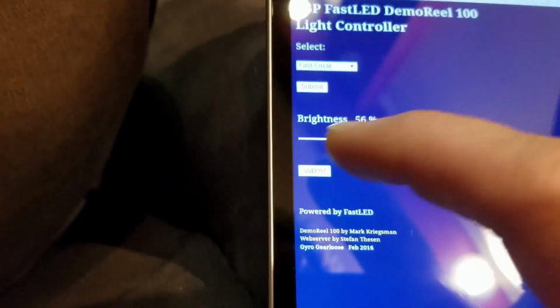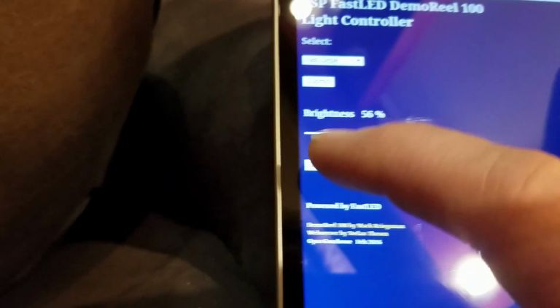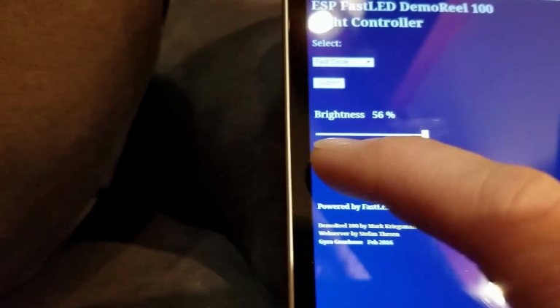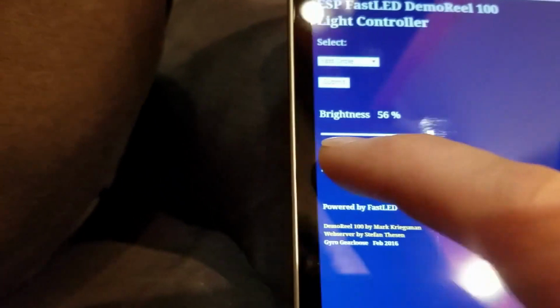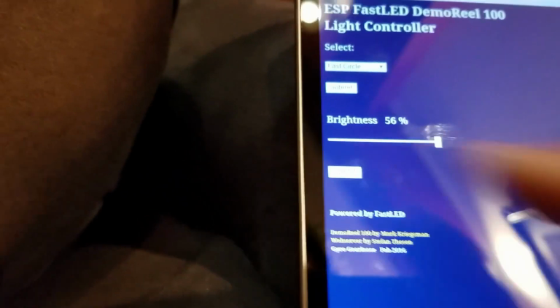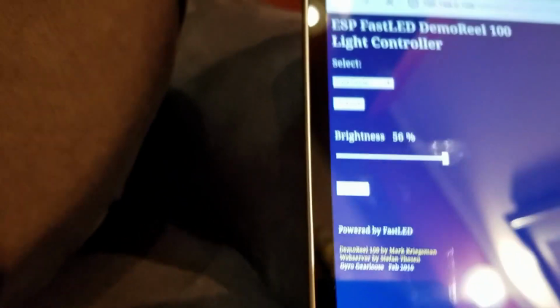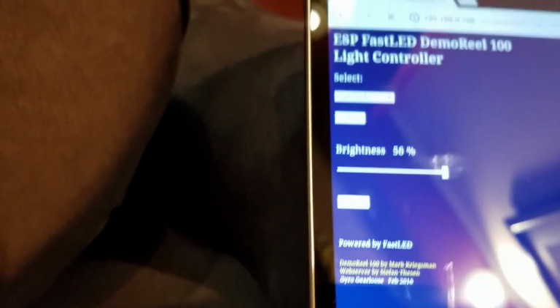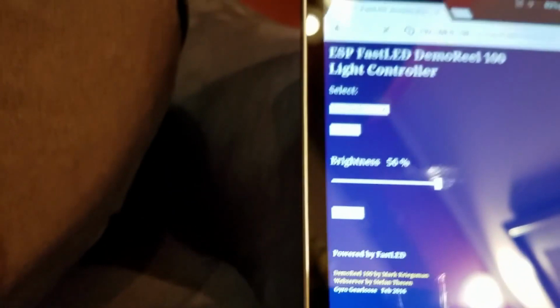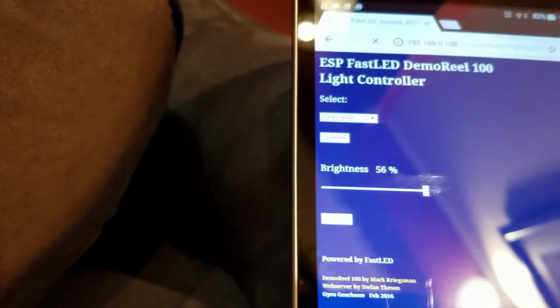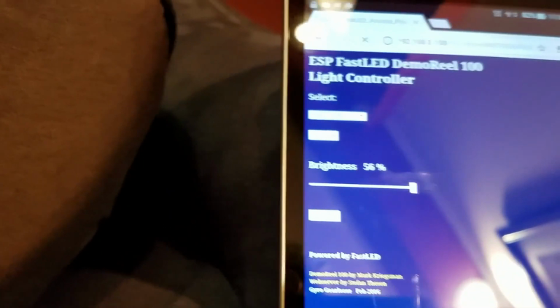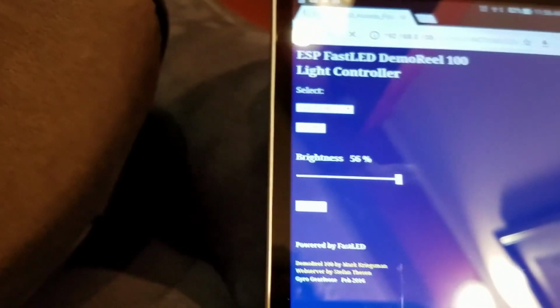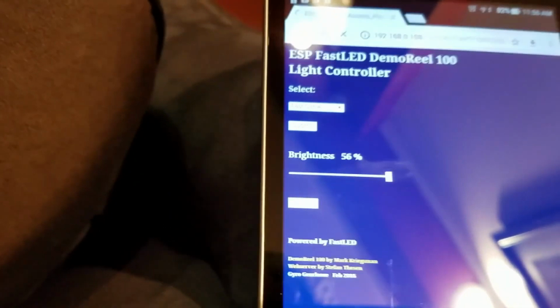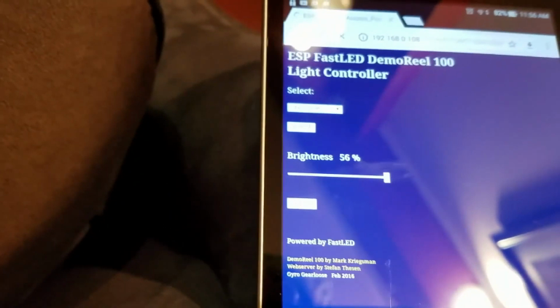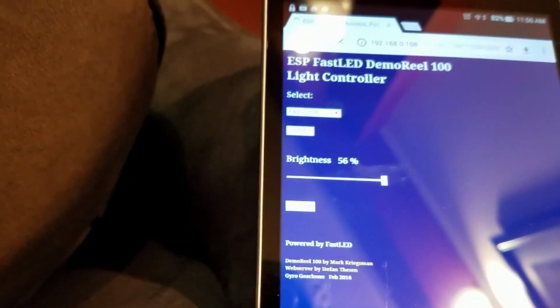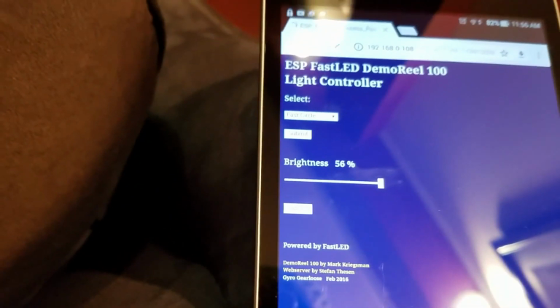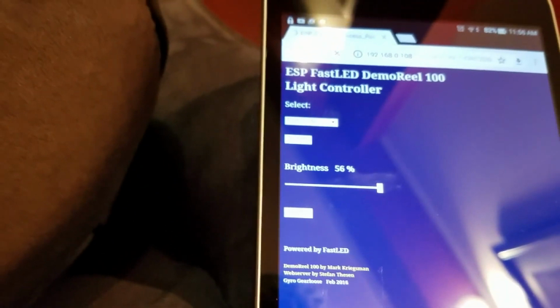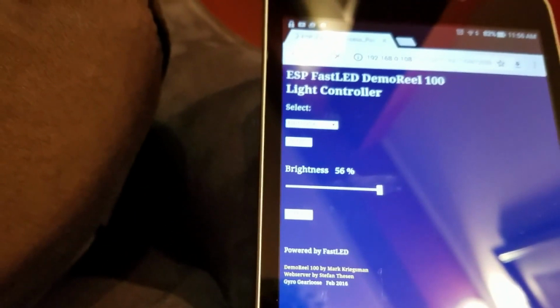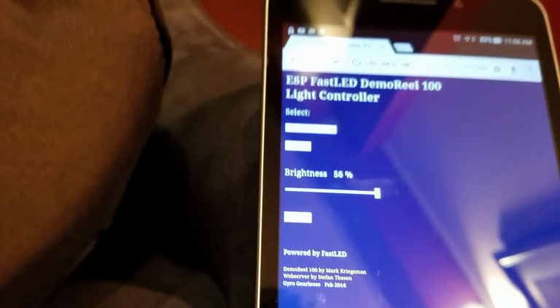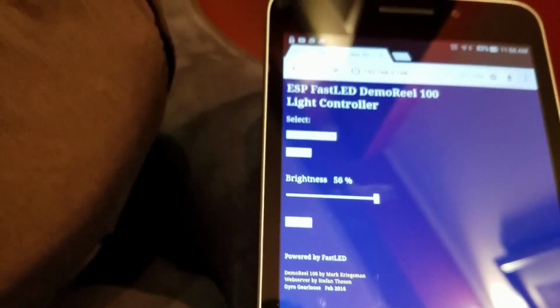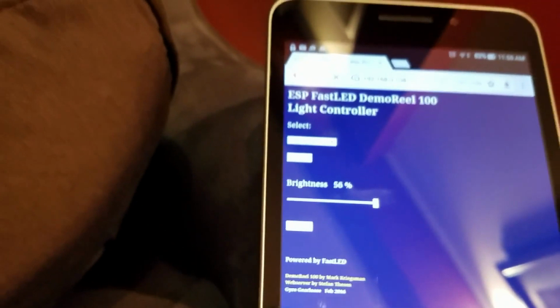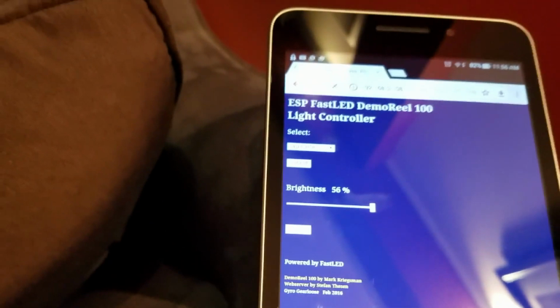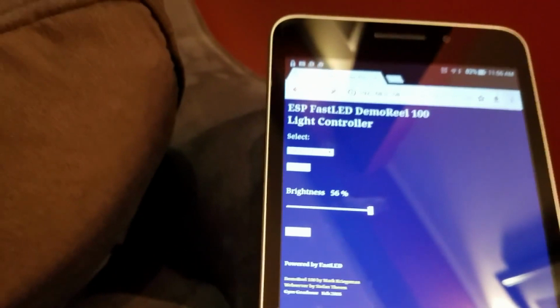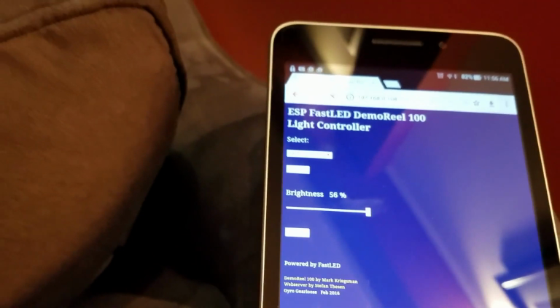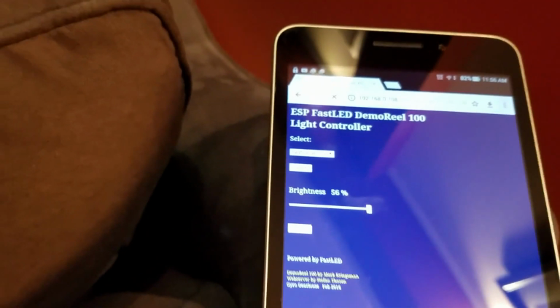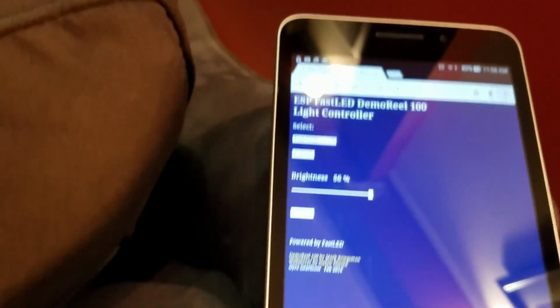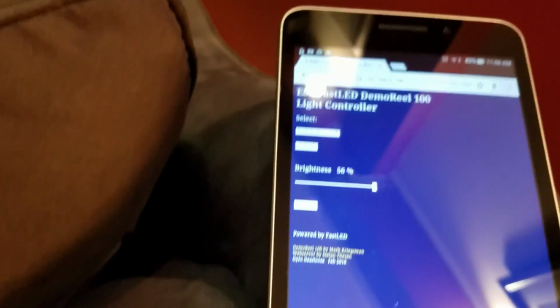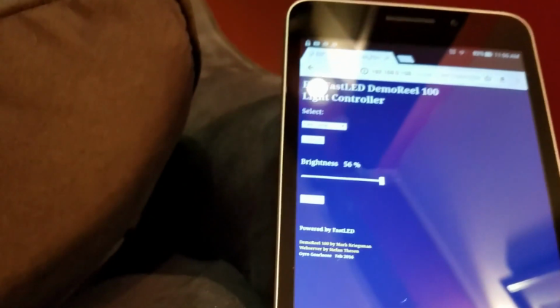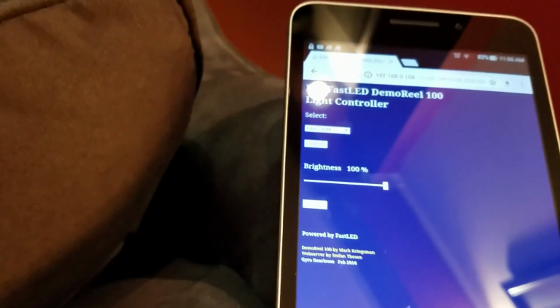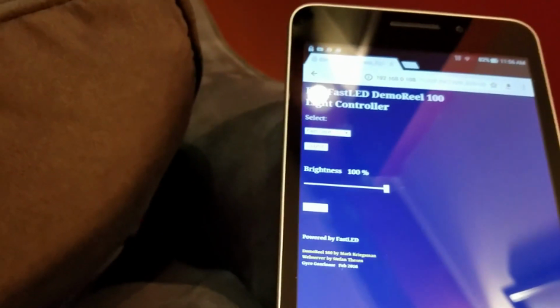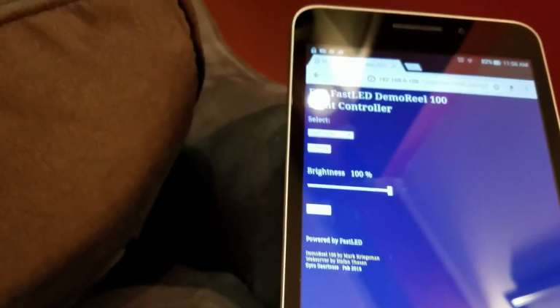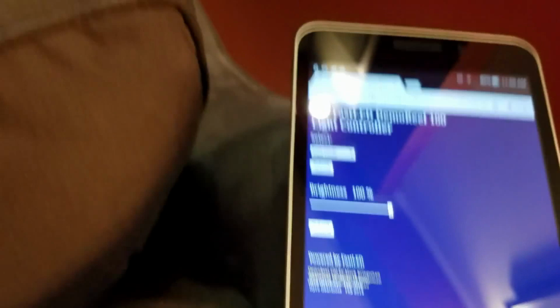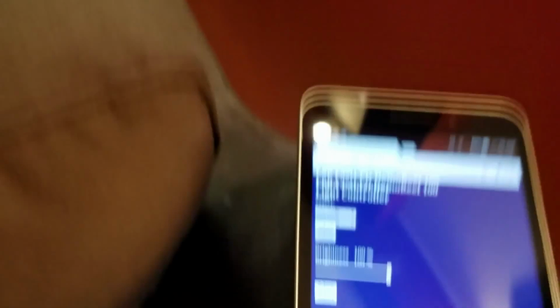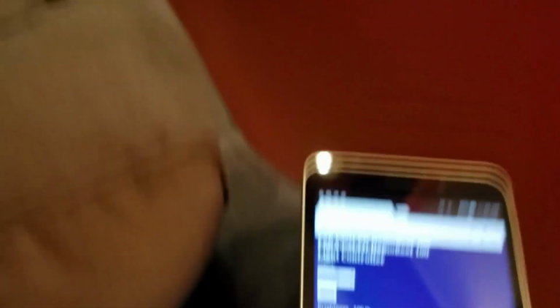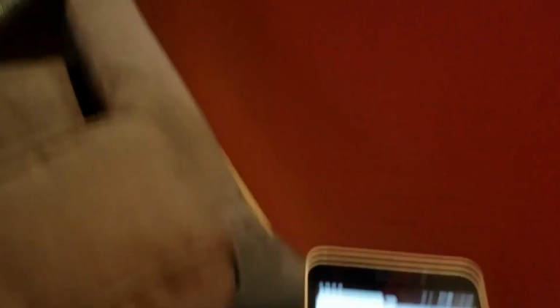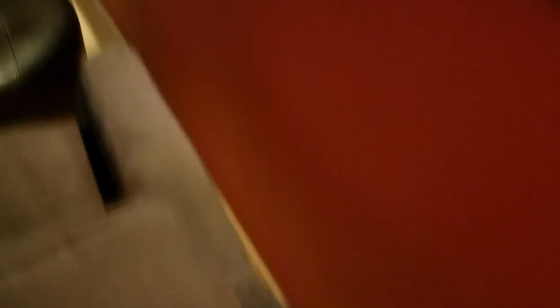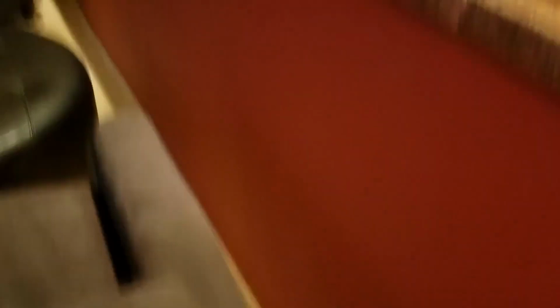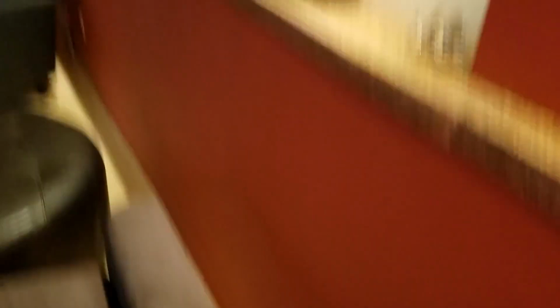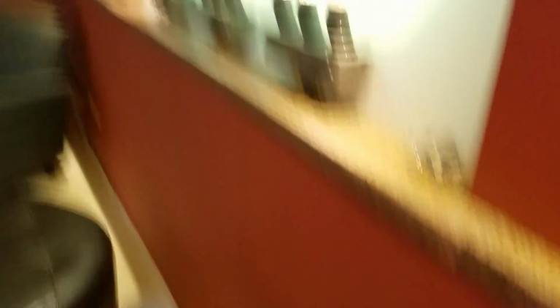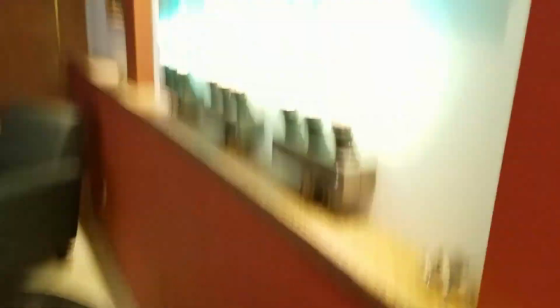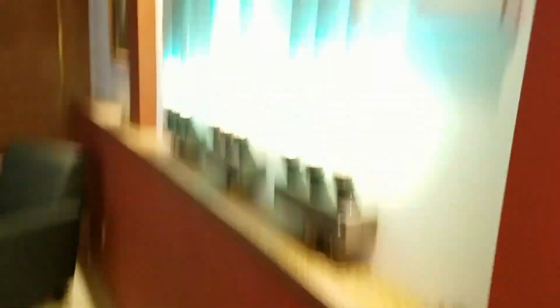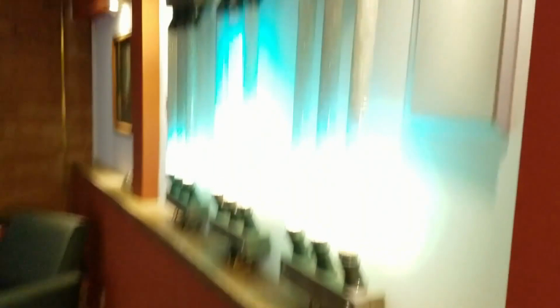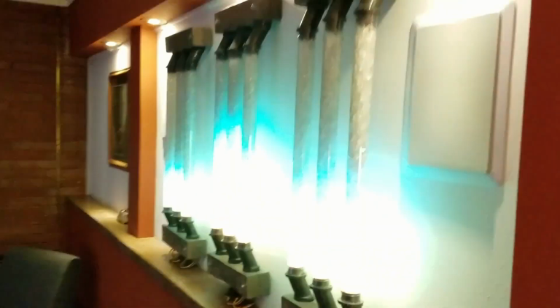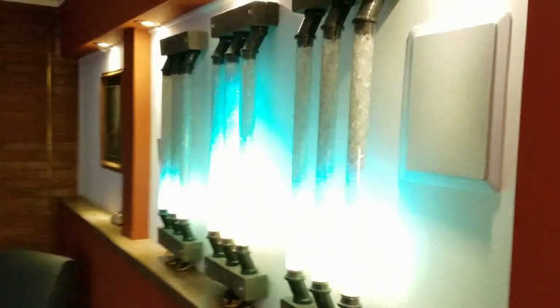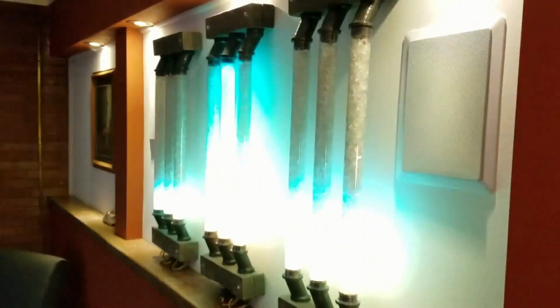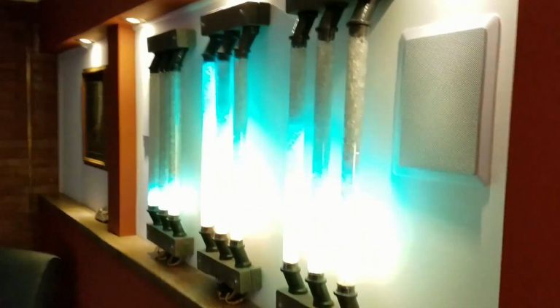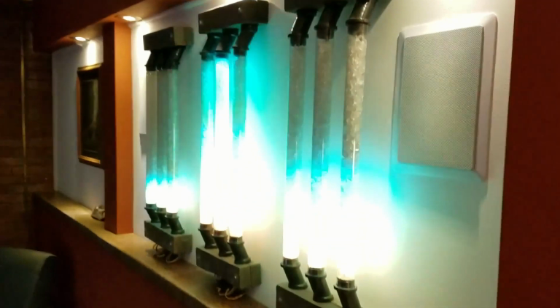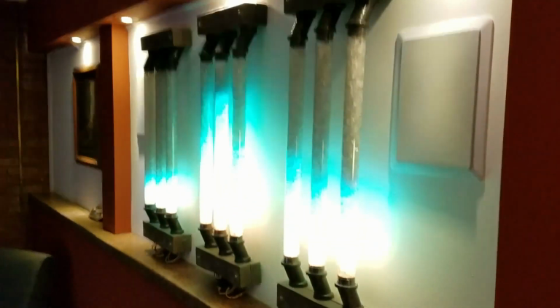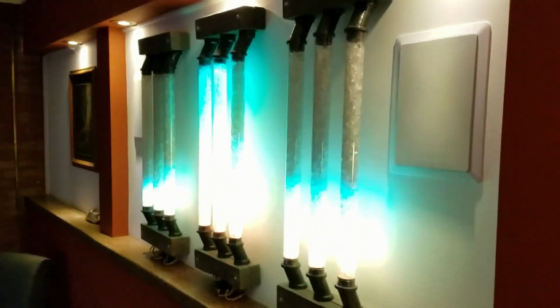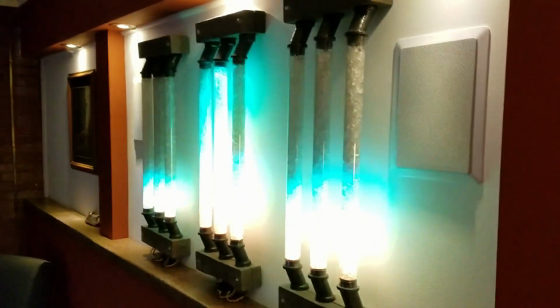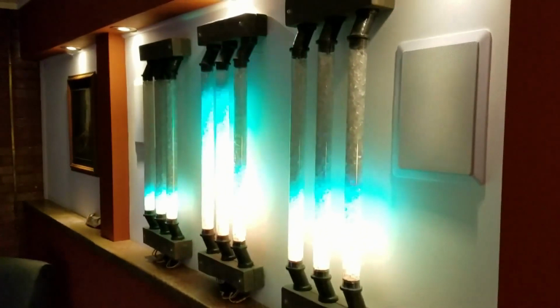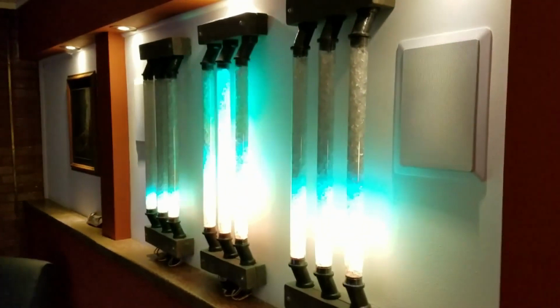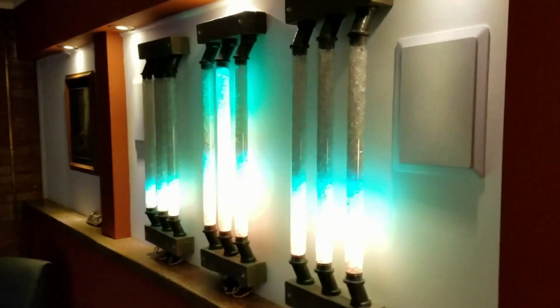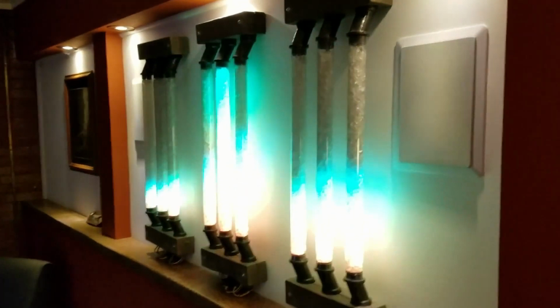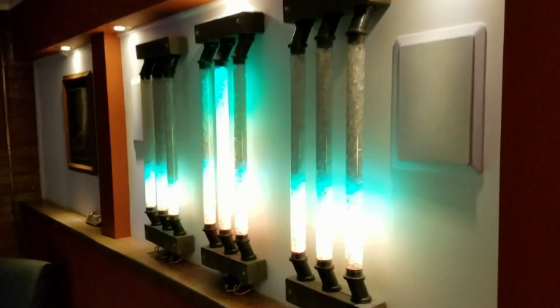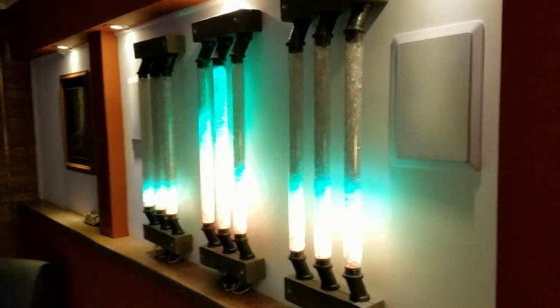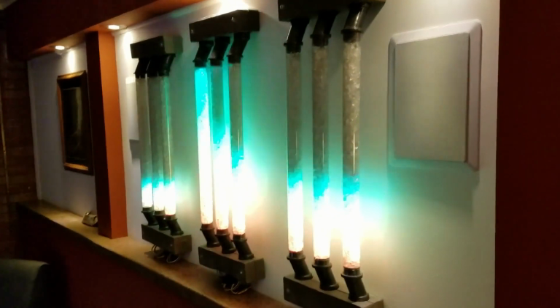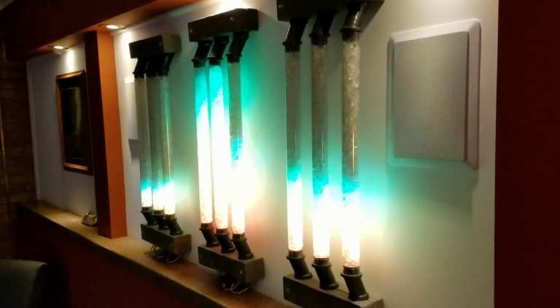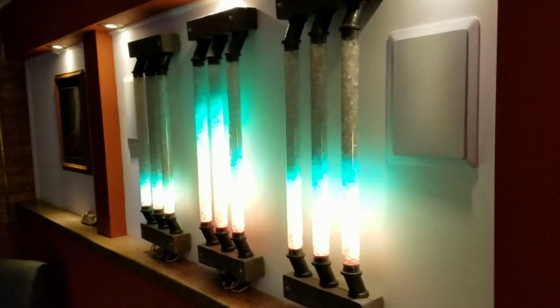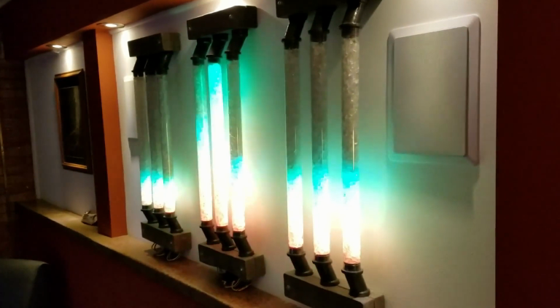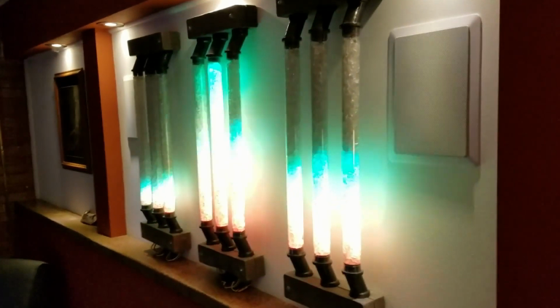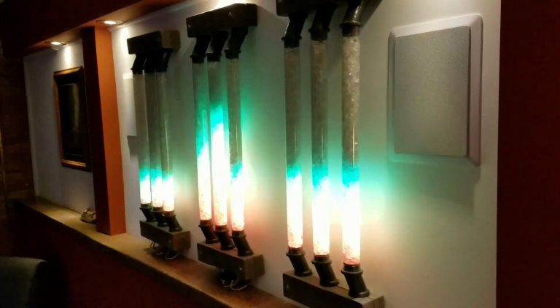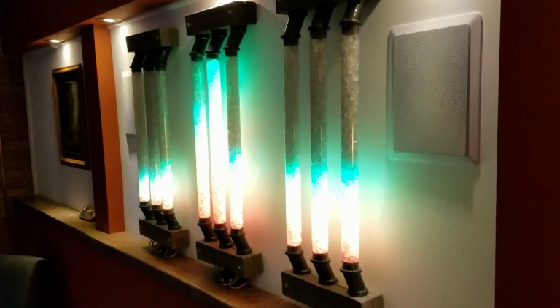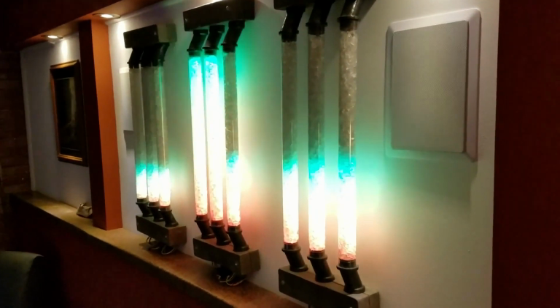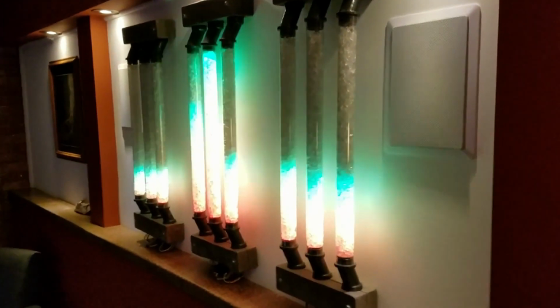A hundred percent brightness. Pretty bright.